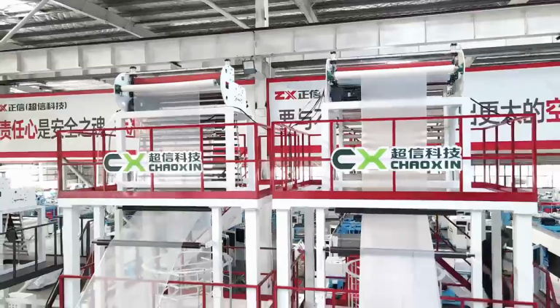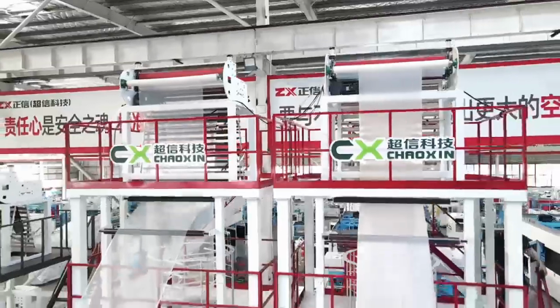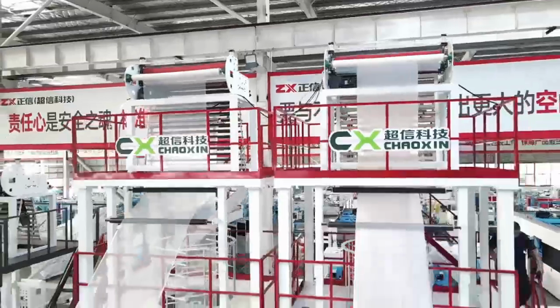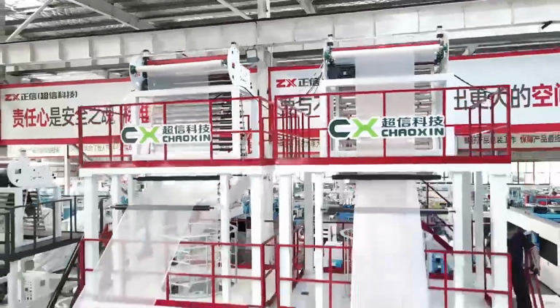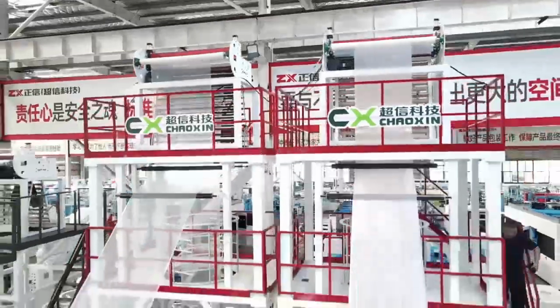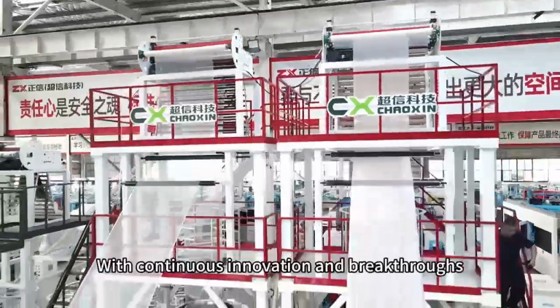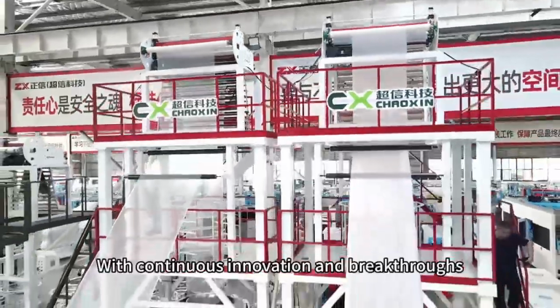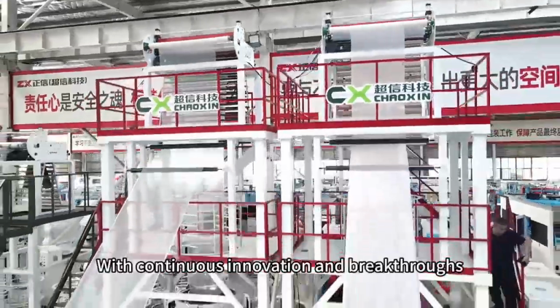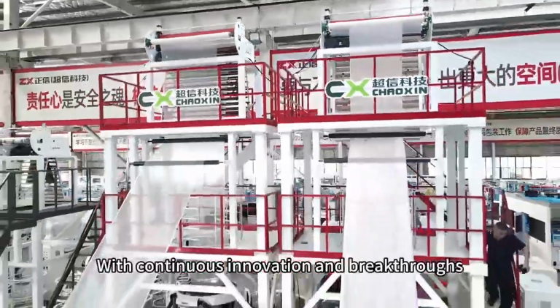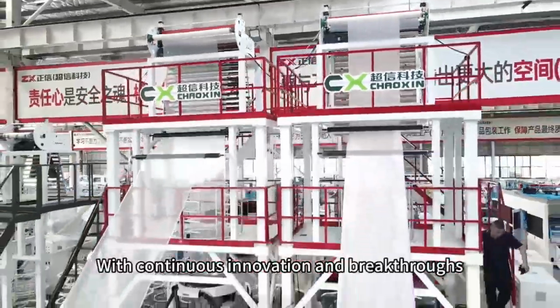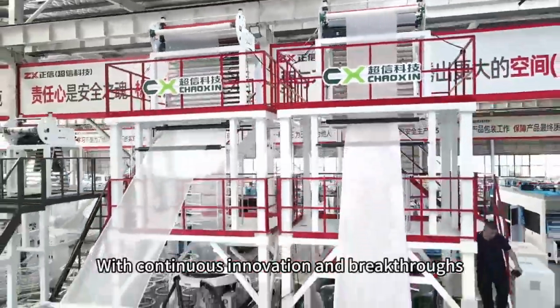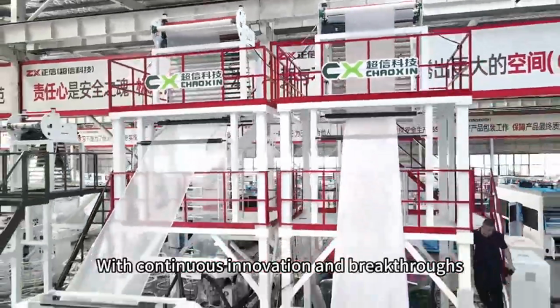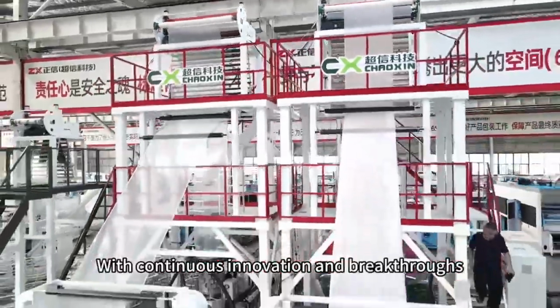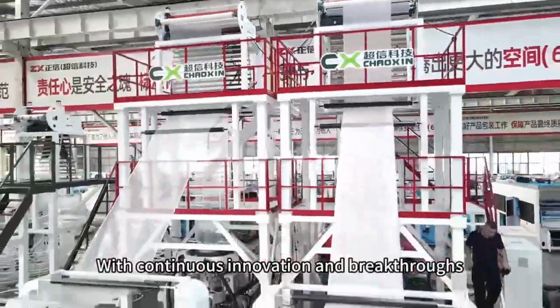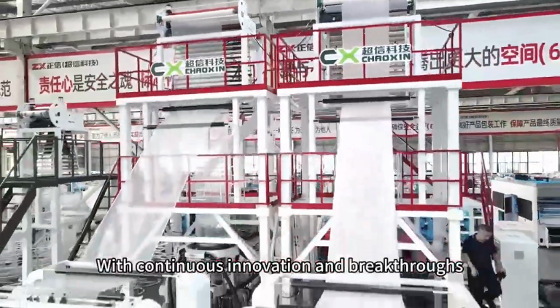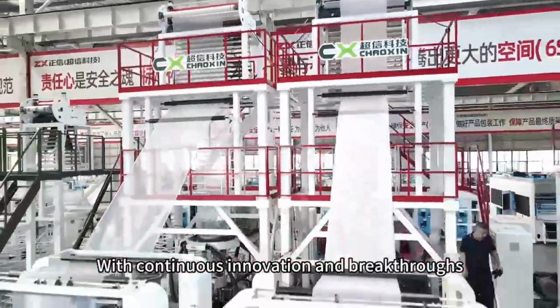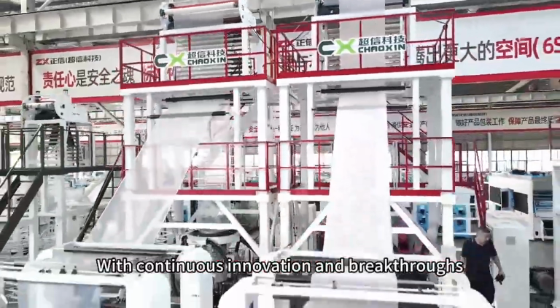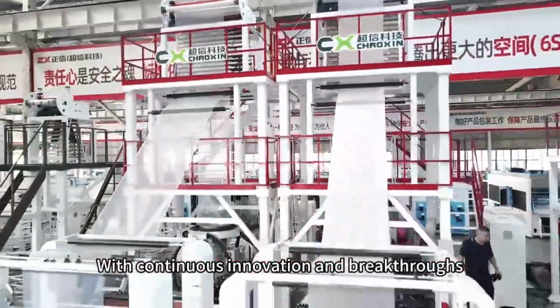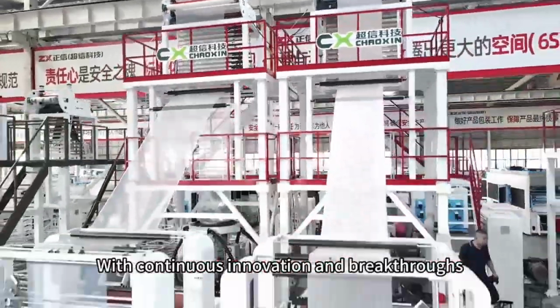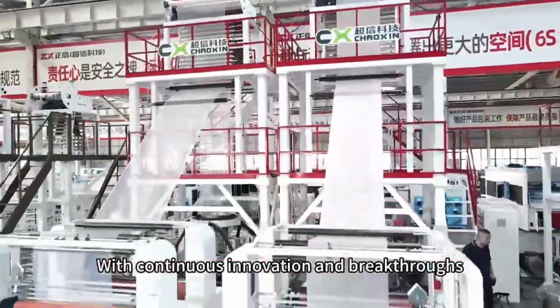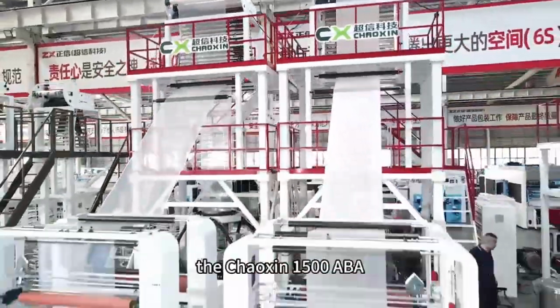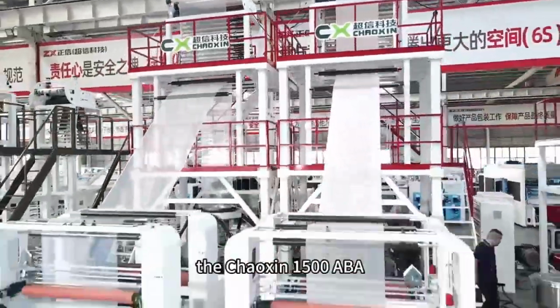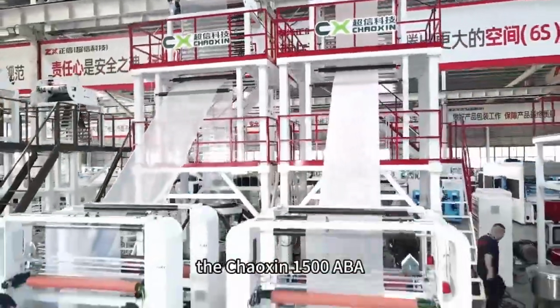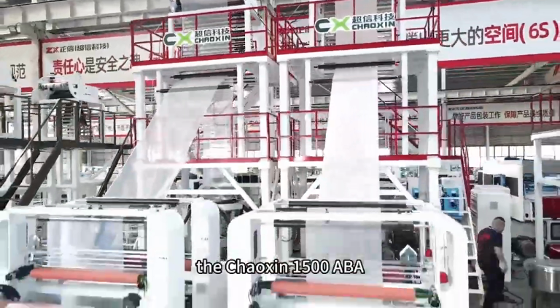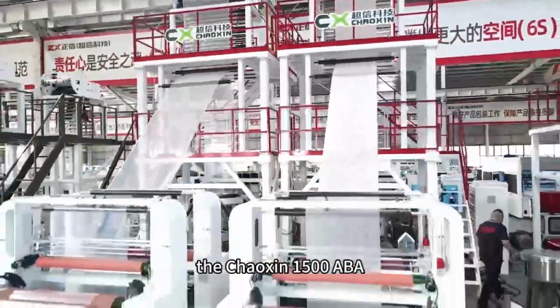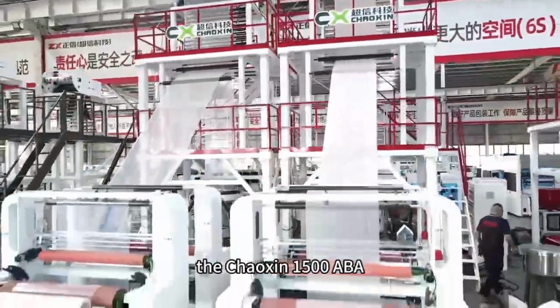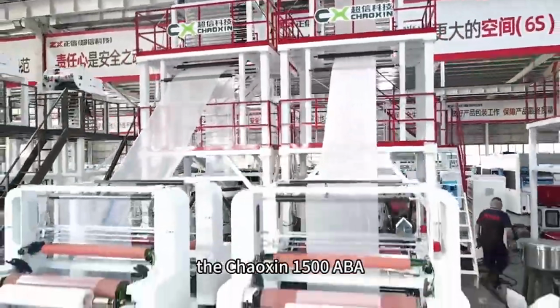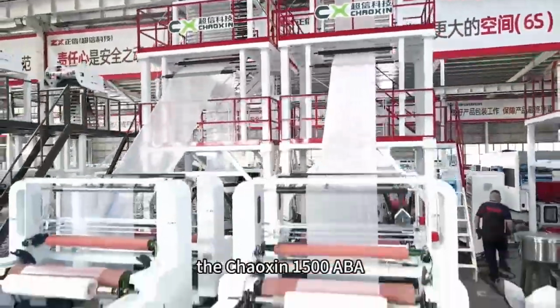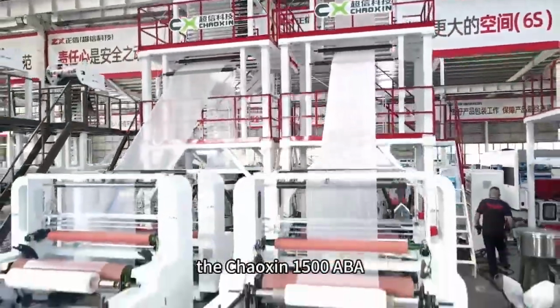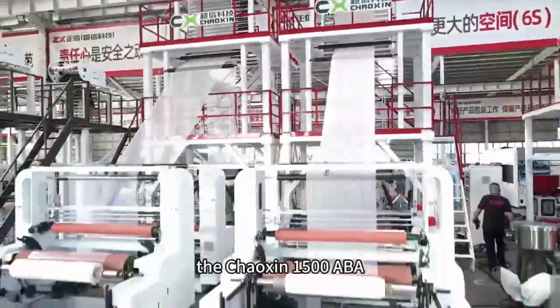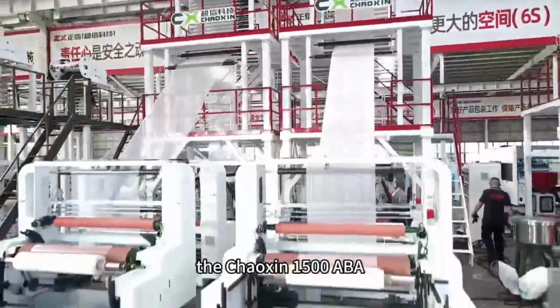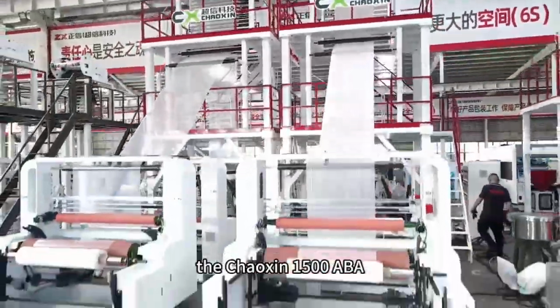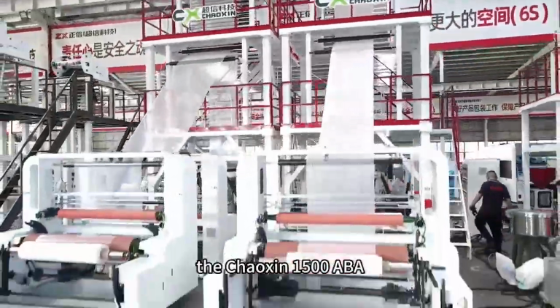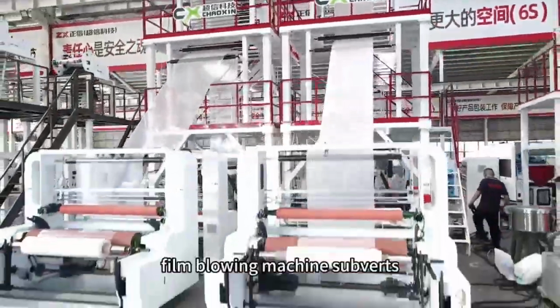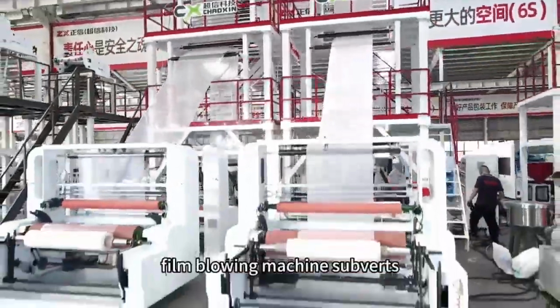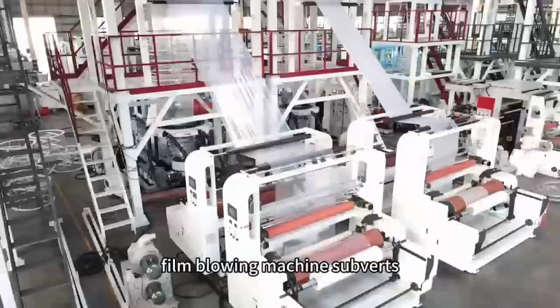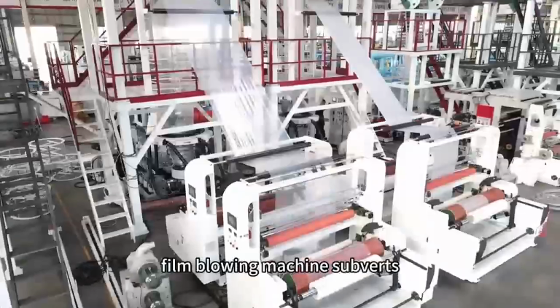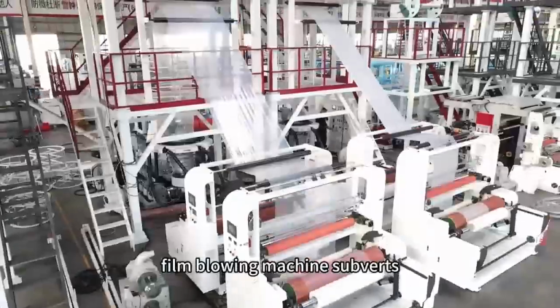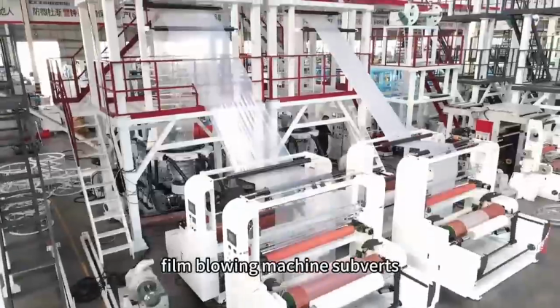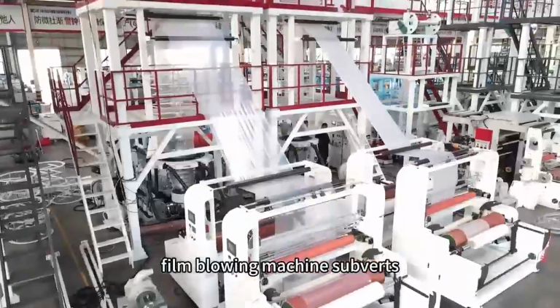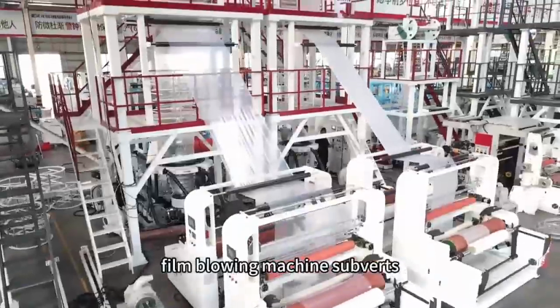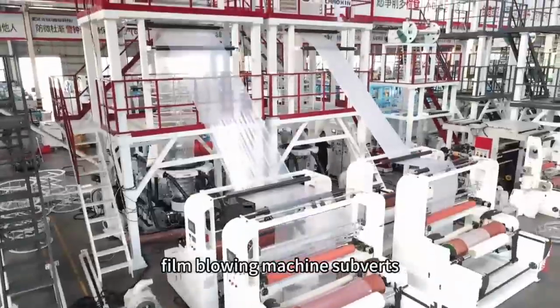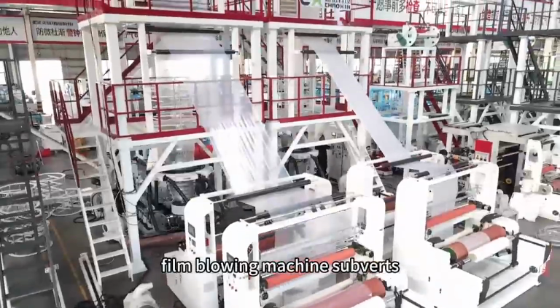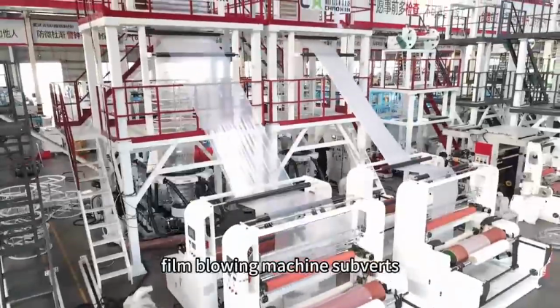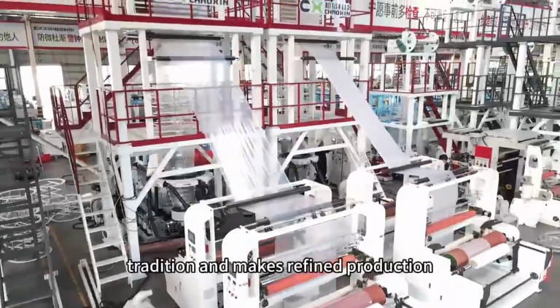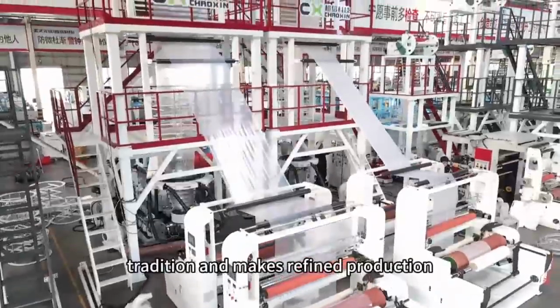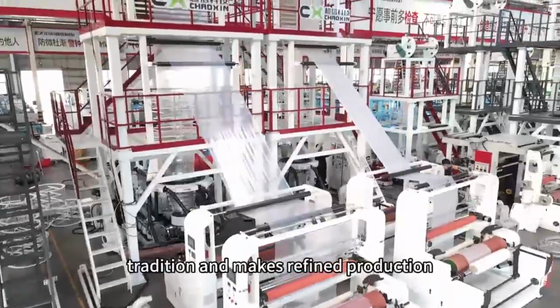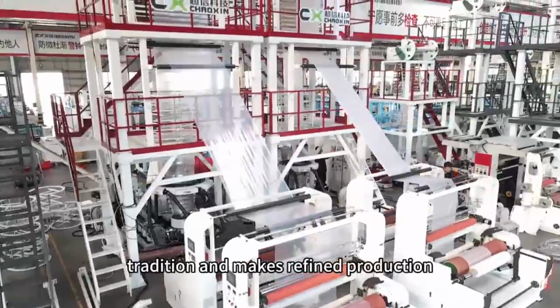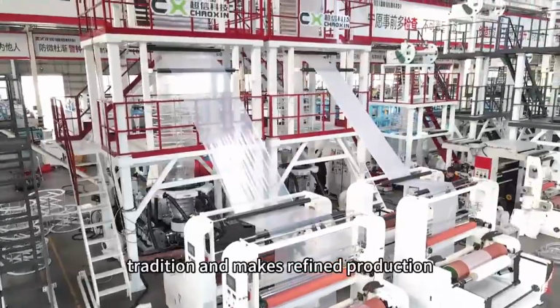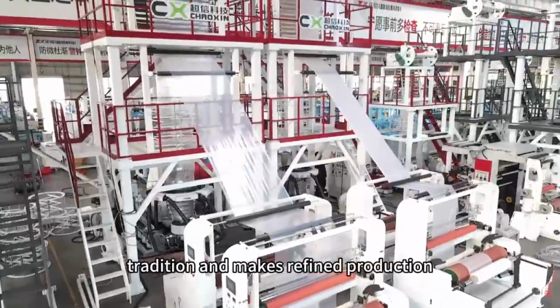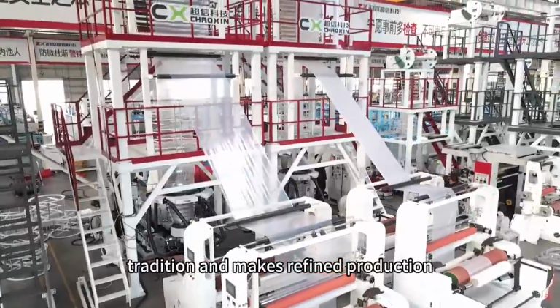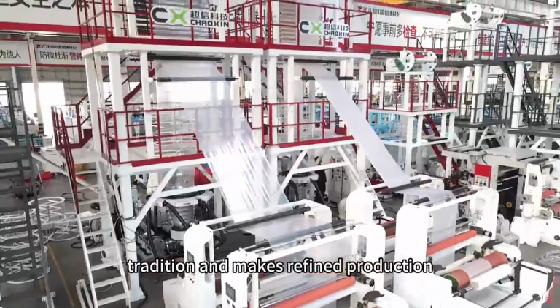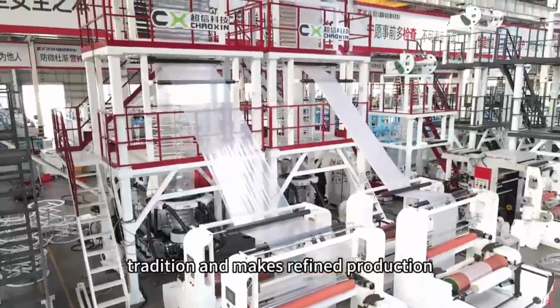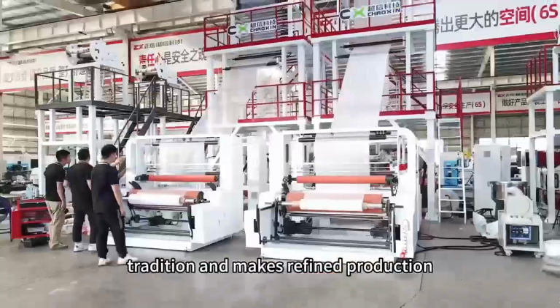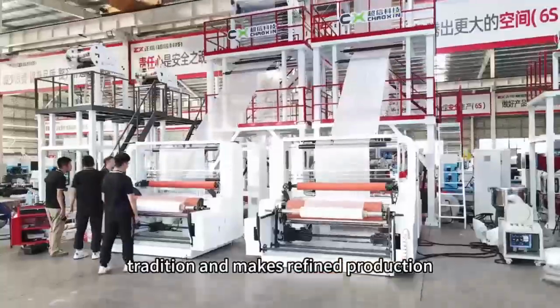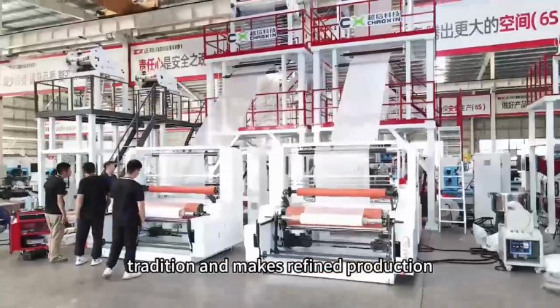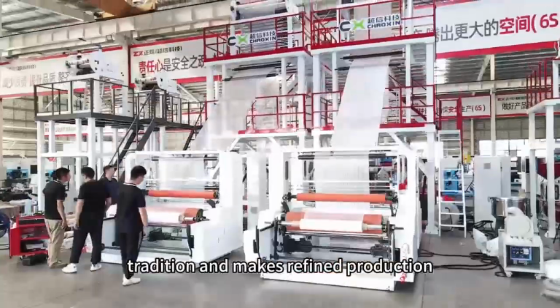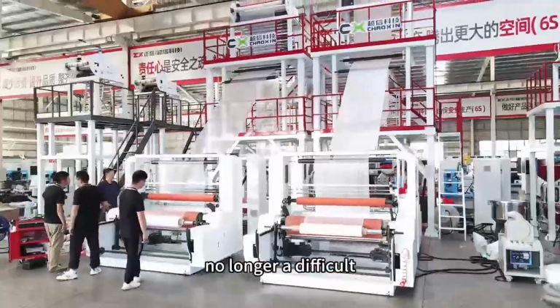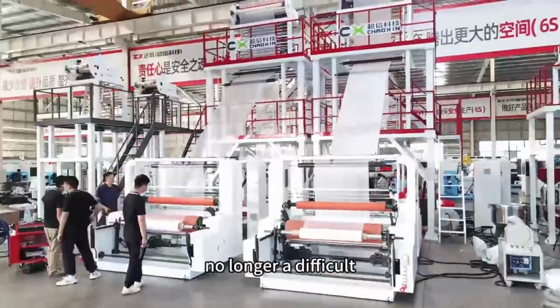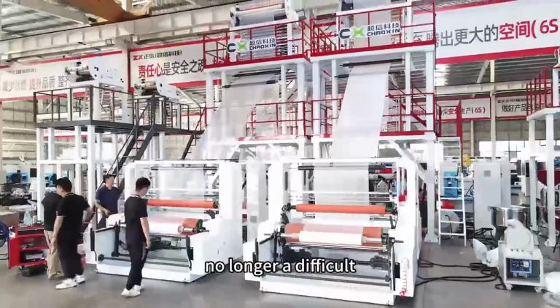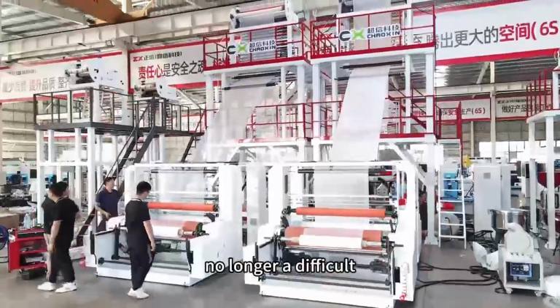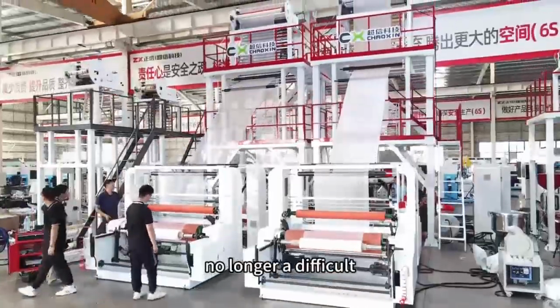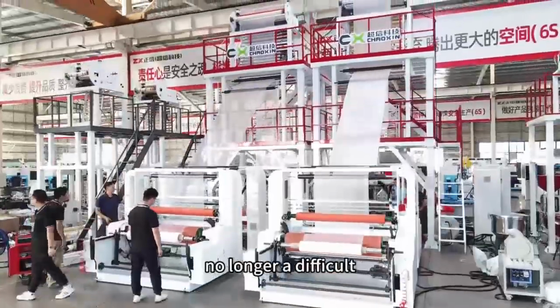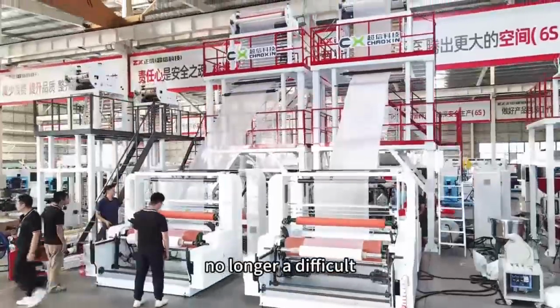With continuous innovation and breakthroughs, the Chaoxin 1500 ABA film blowing machine subverts tradition and makes refined production no longer a difficulty.